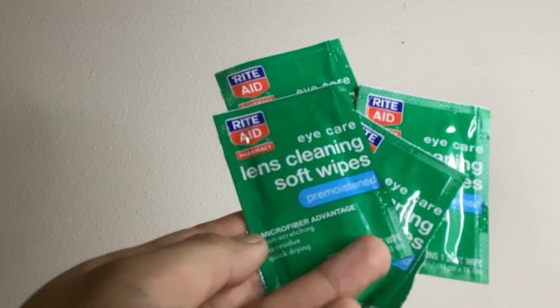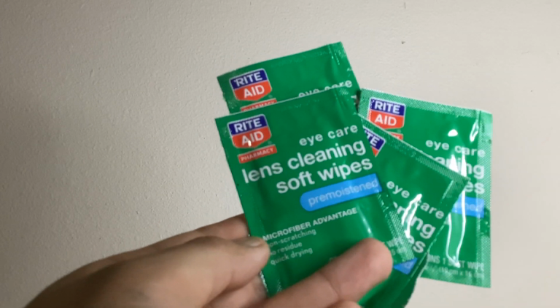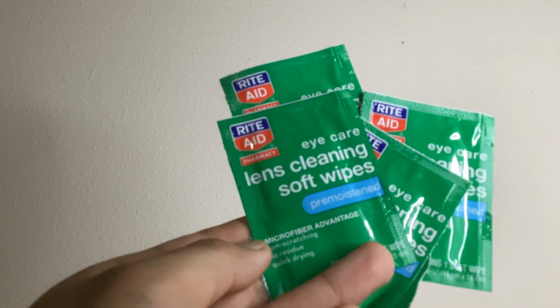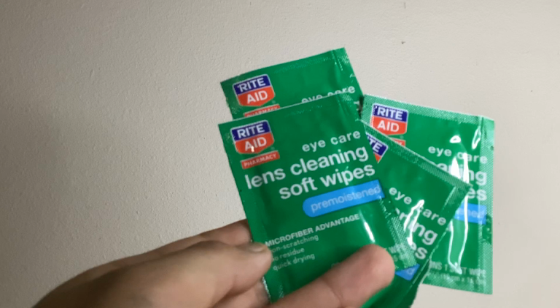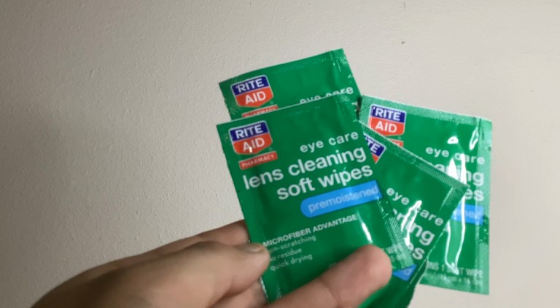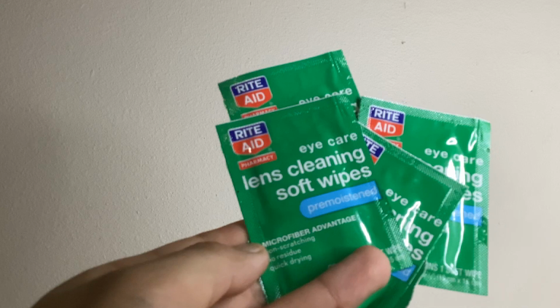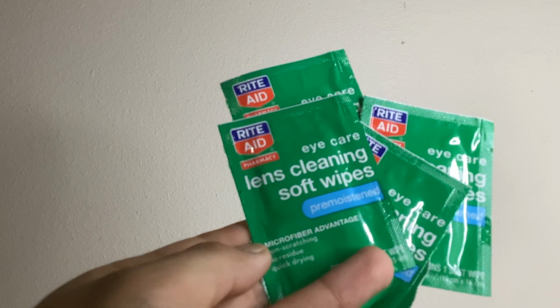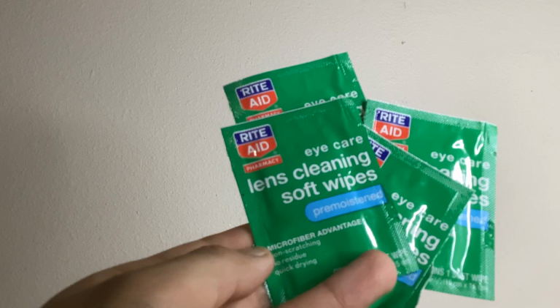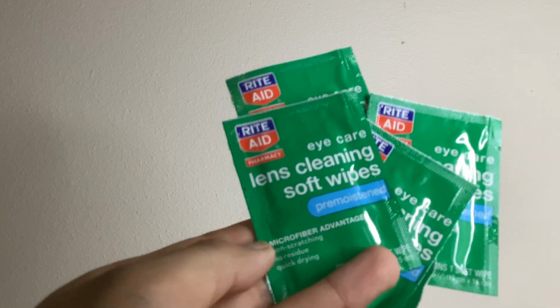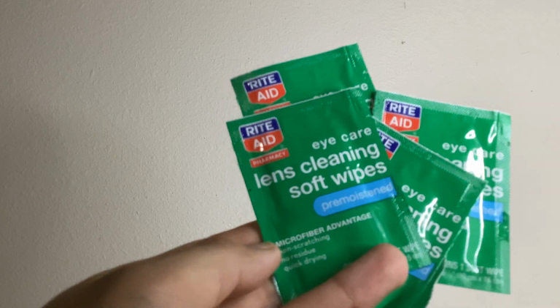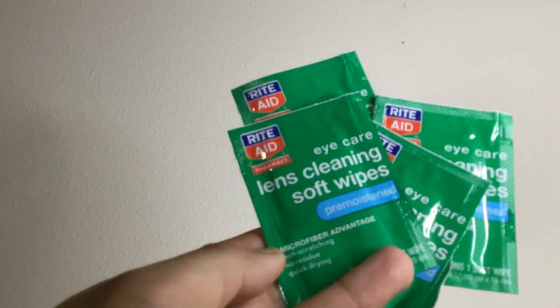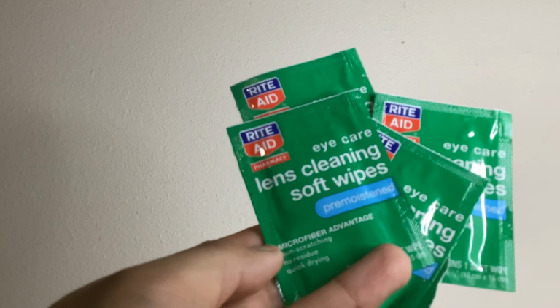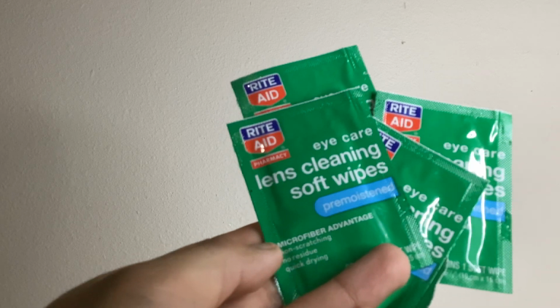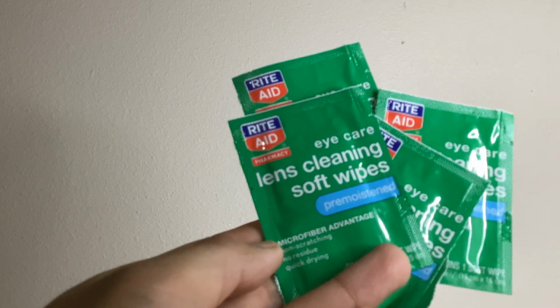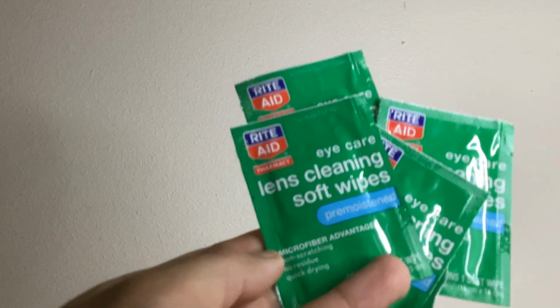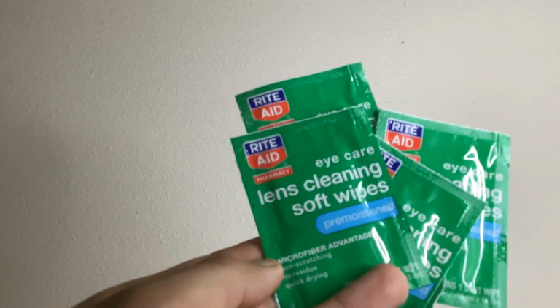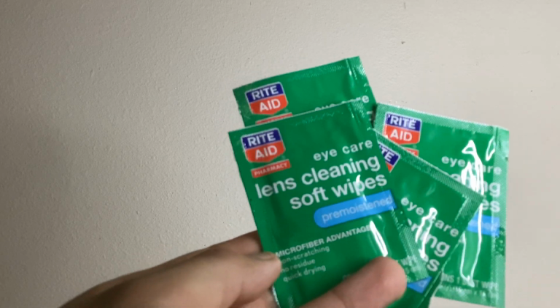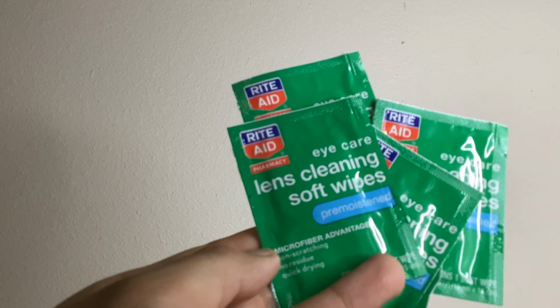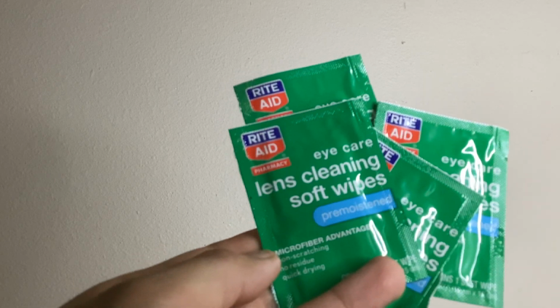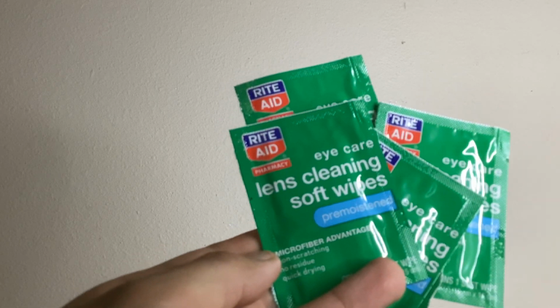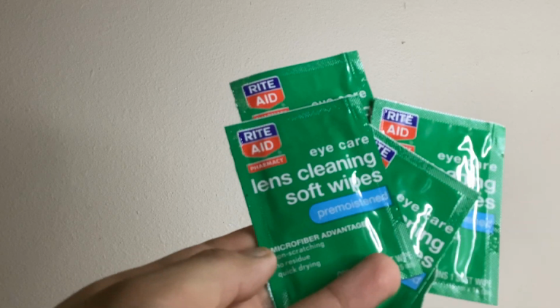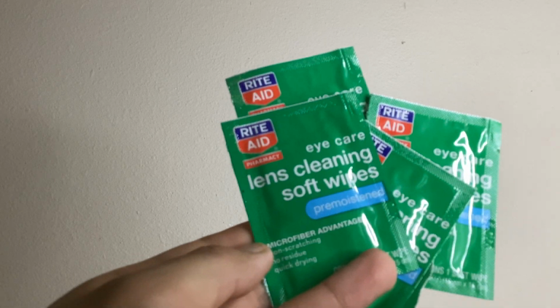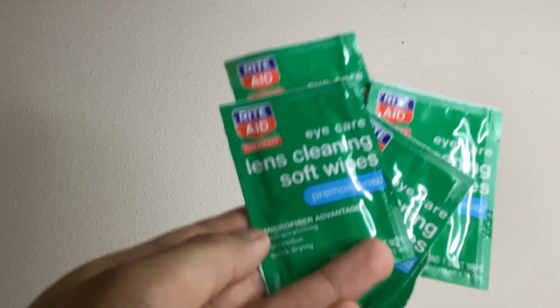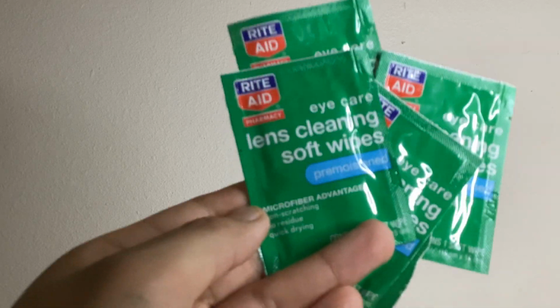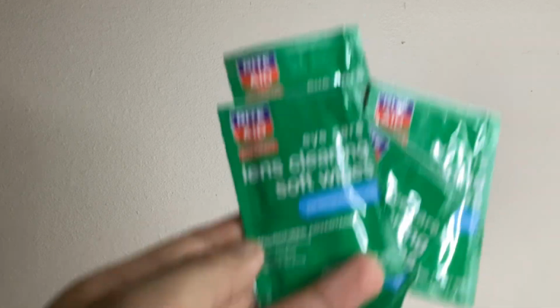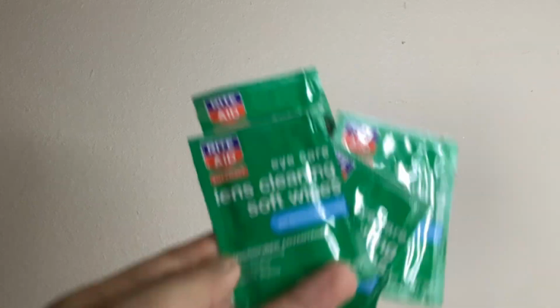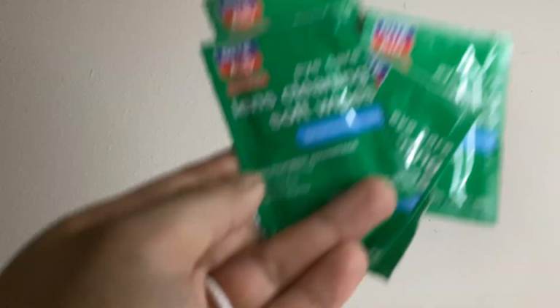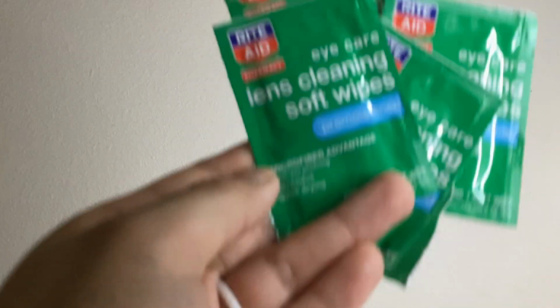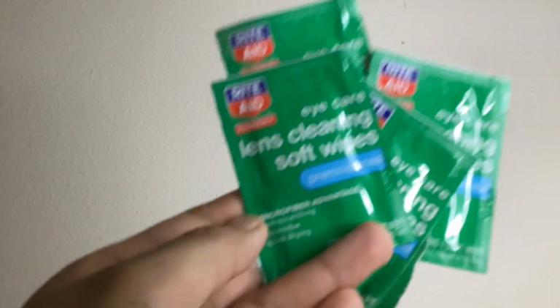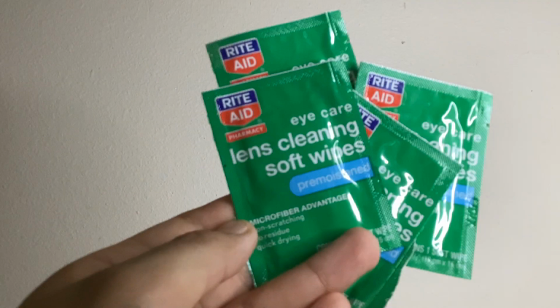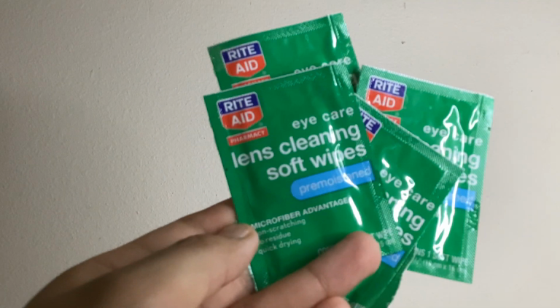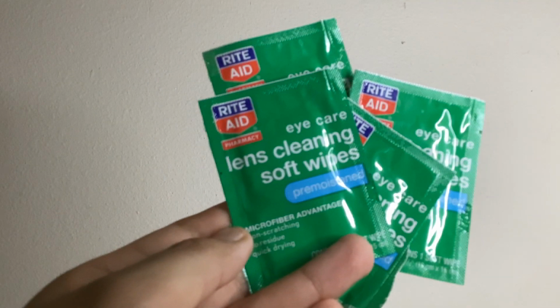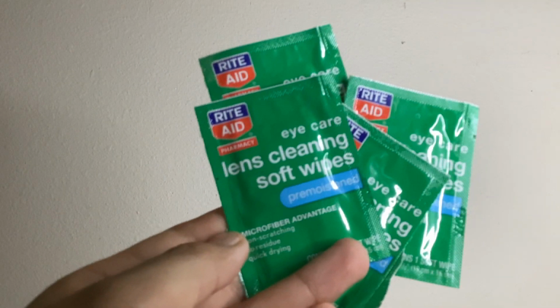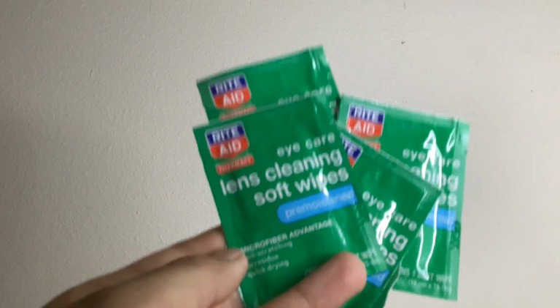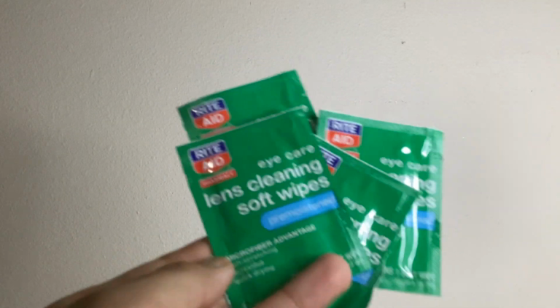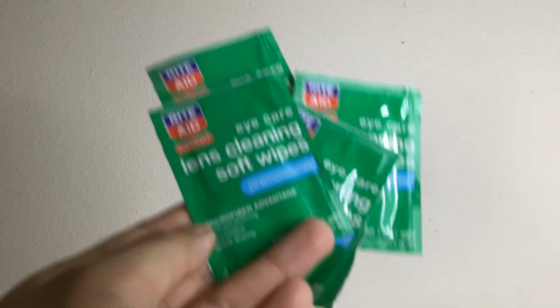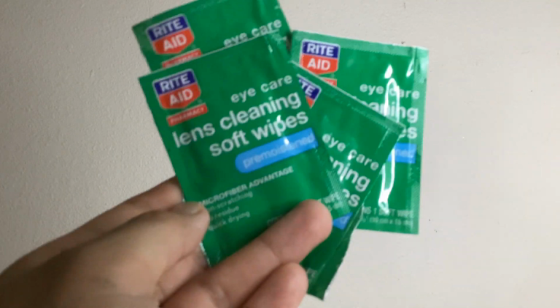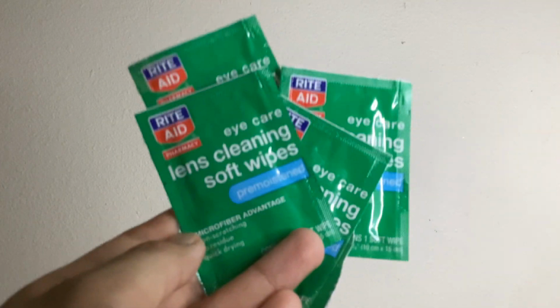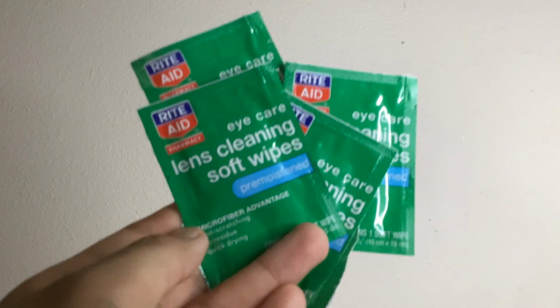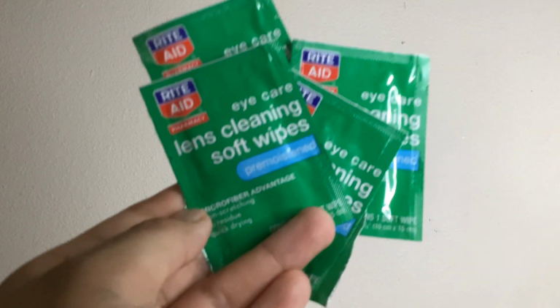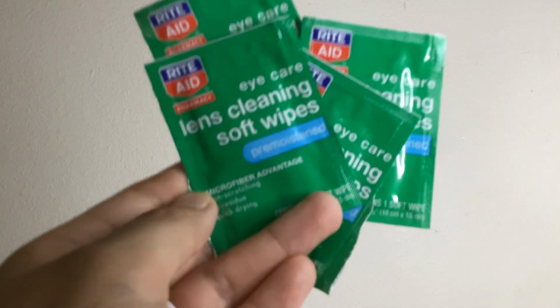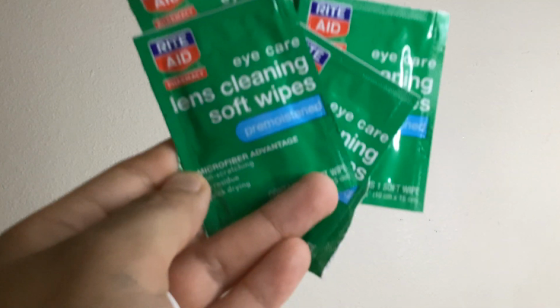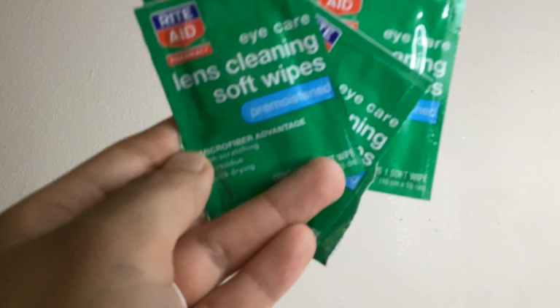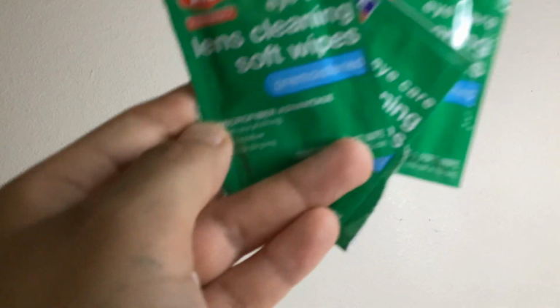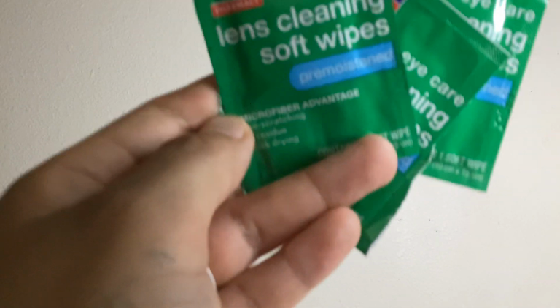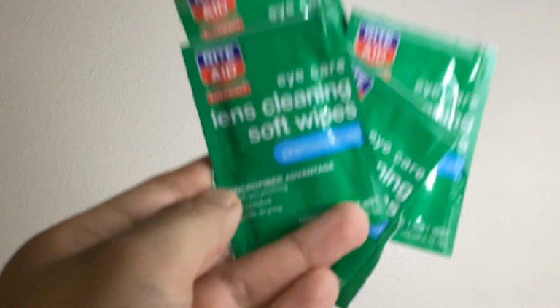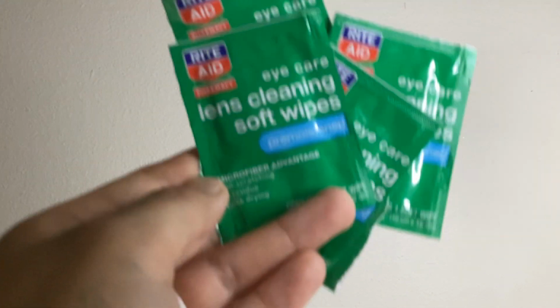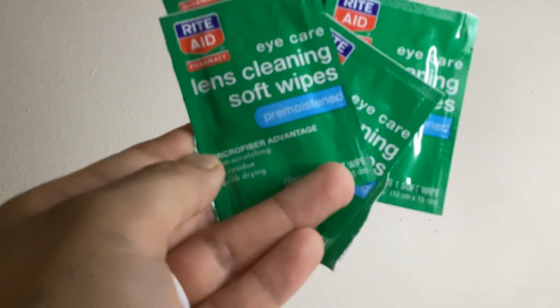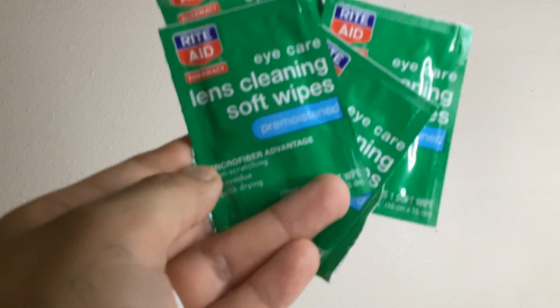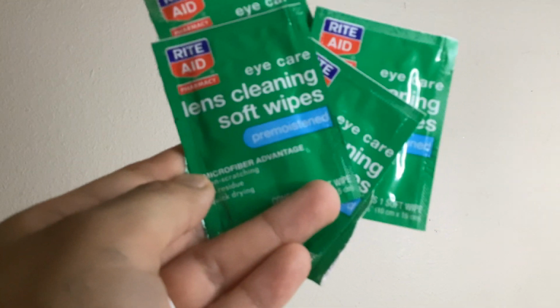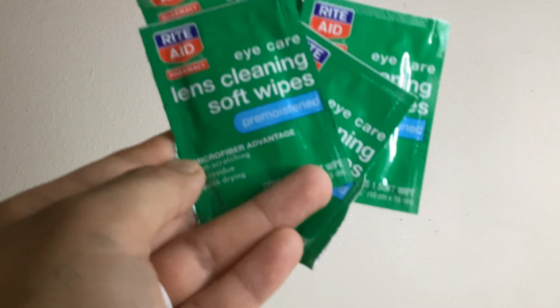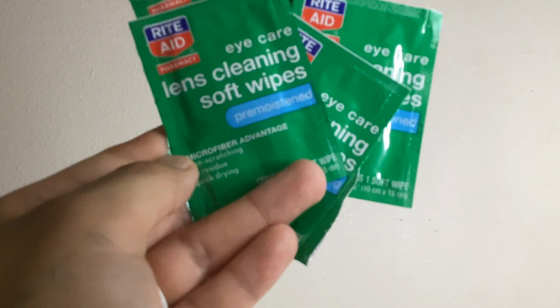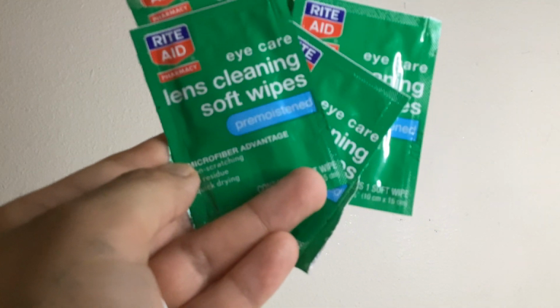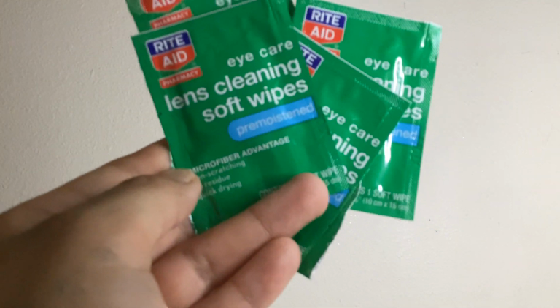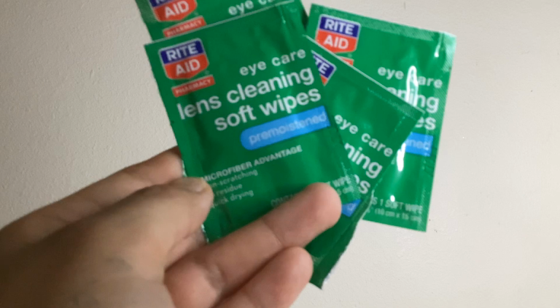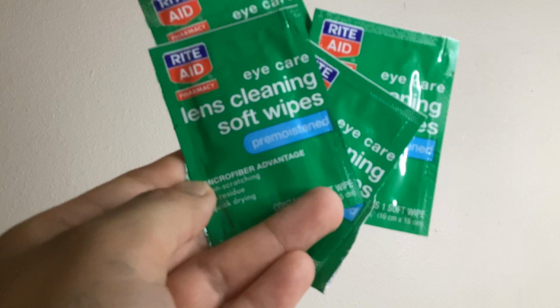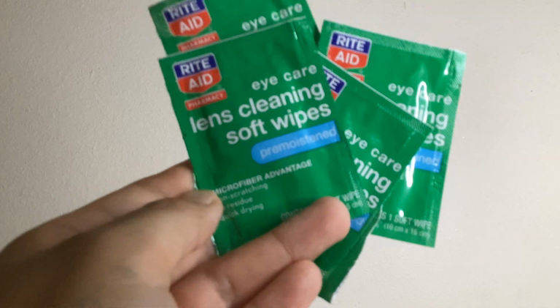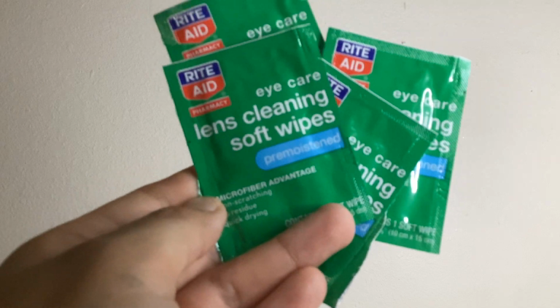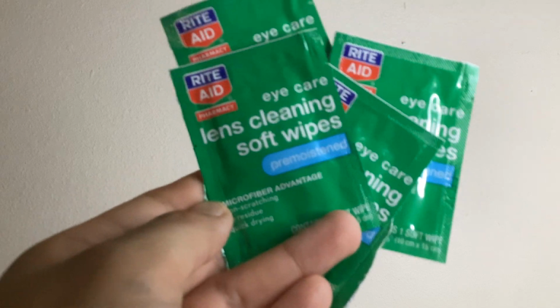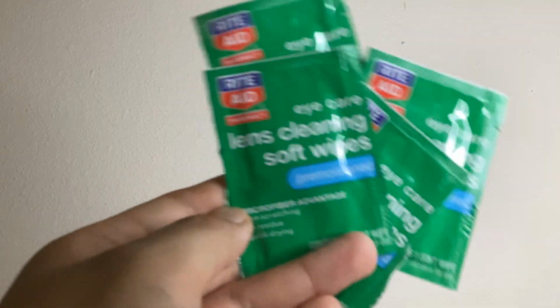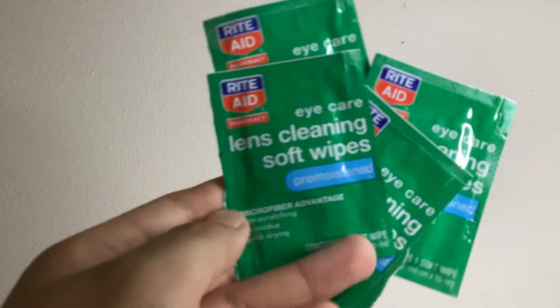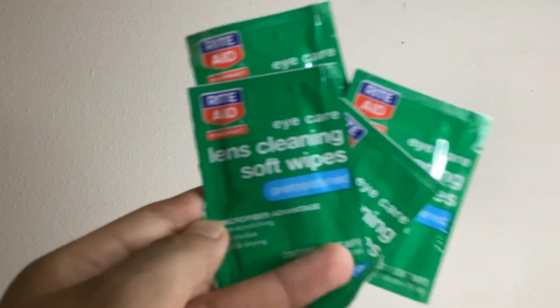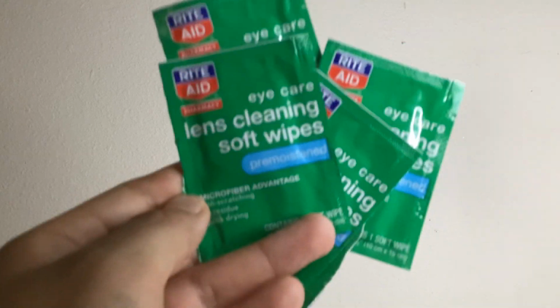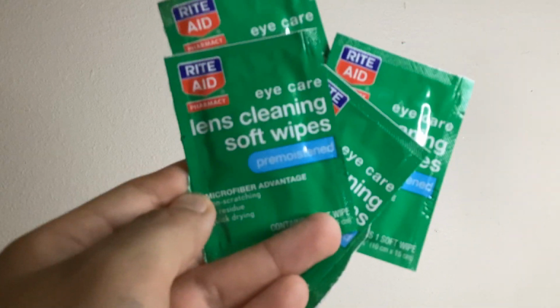They are non-scratching, no residue, and quick drying. They are so great especially if you wear glasses.